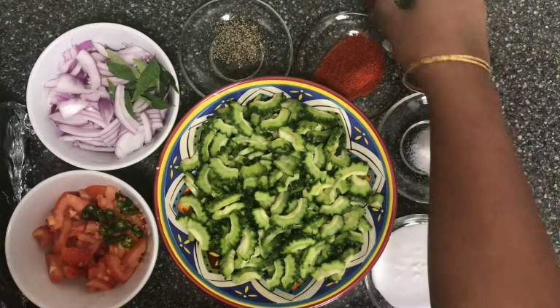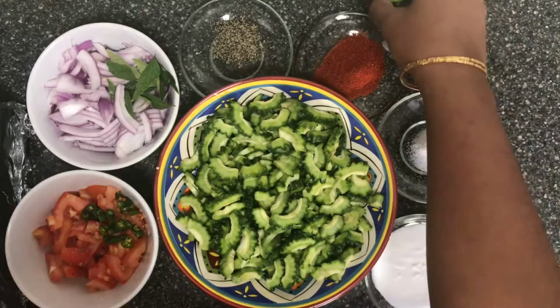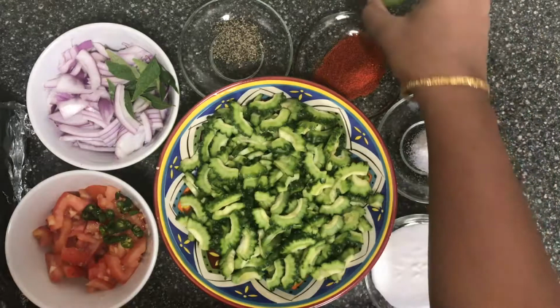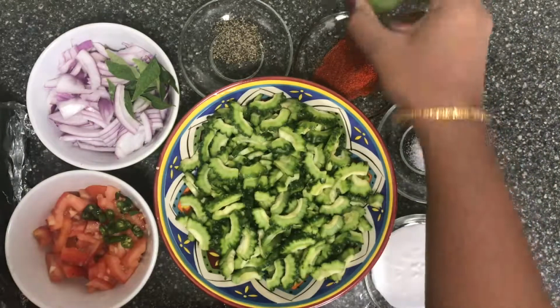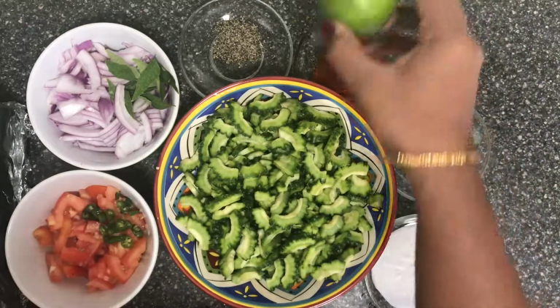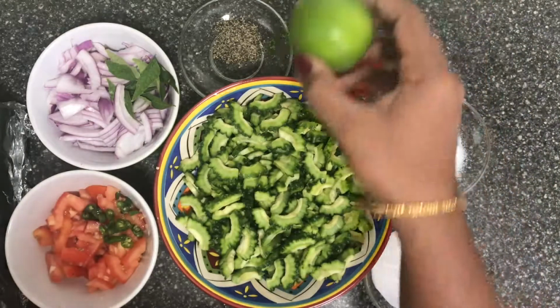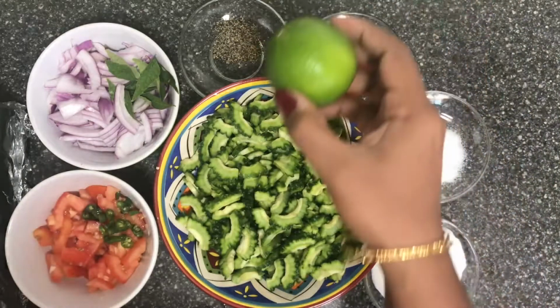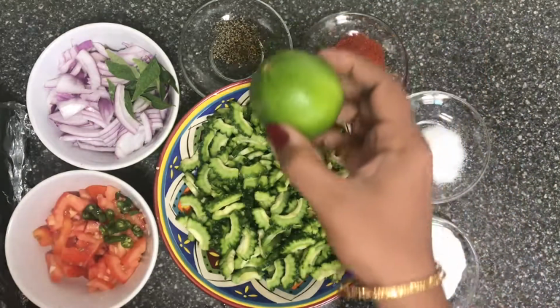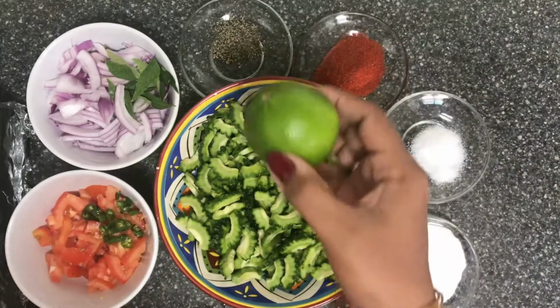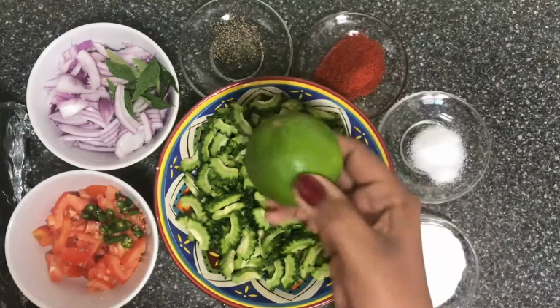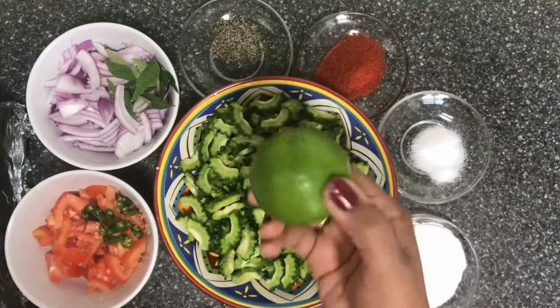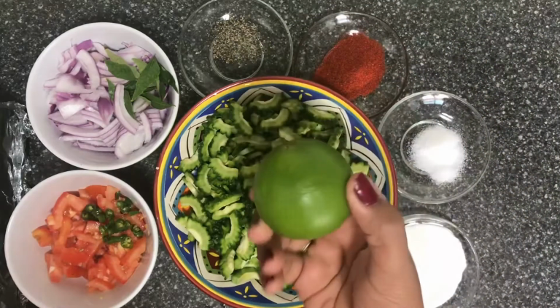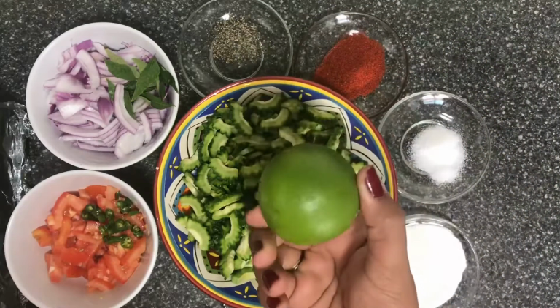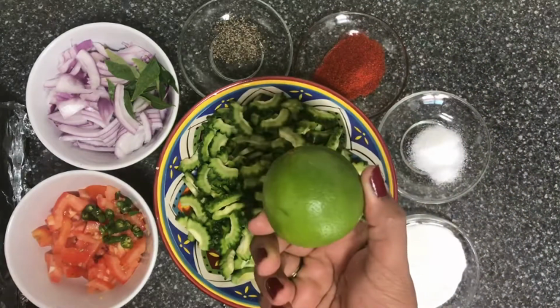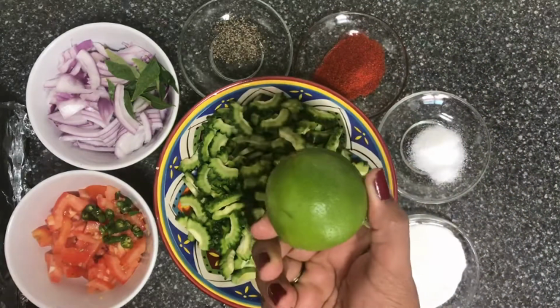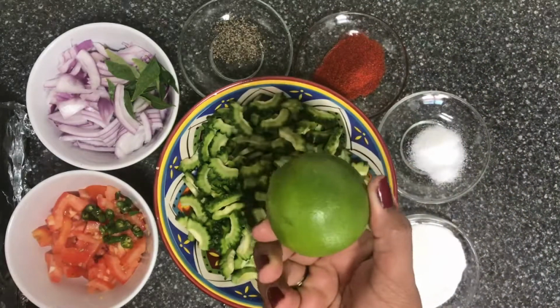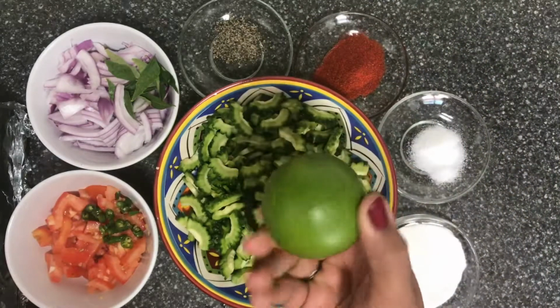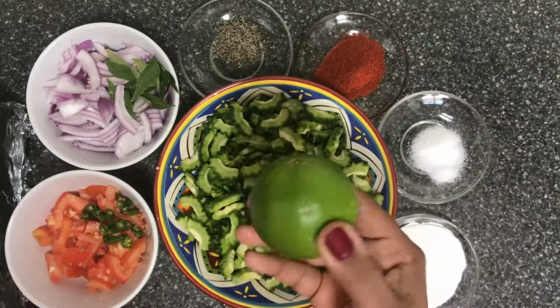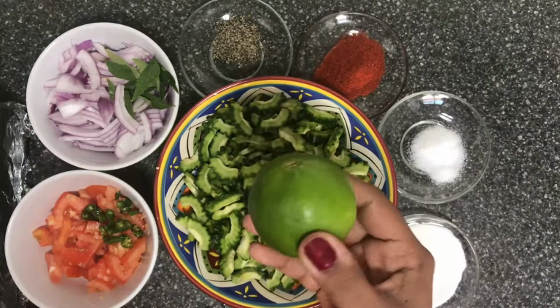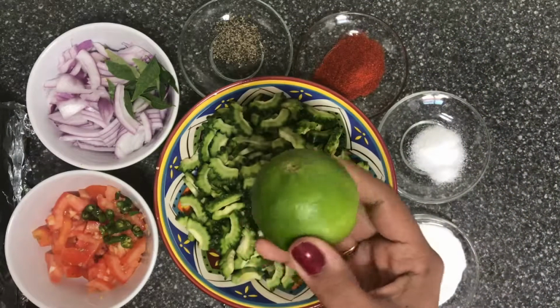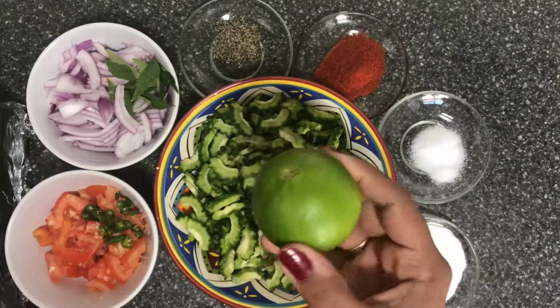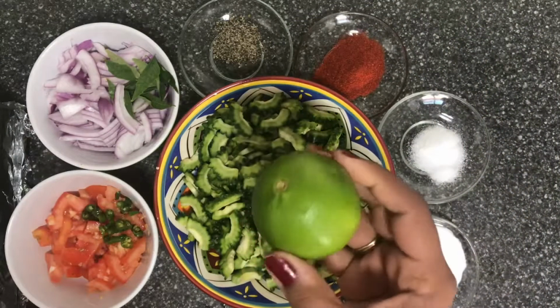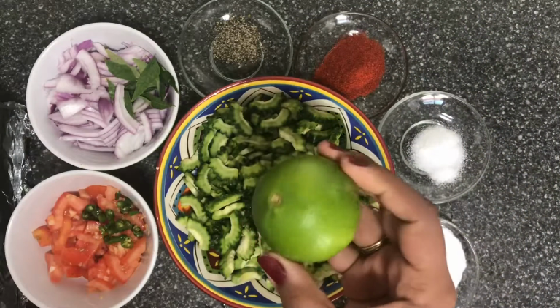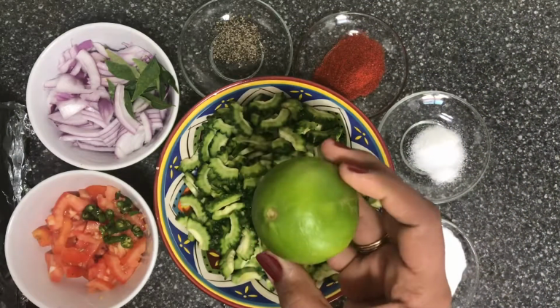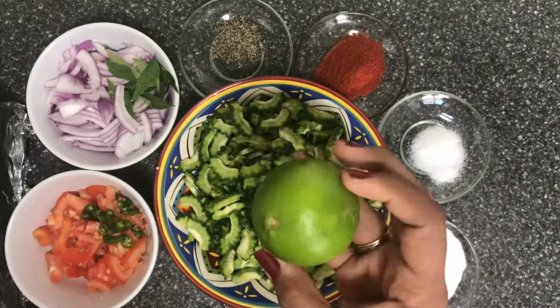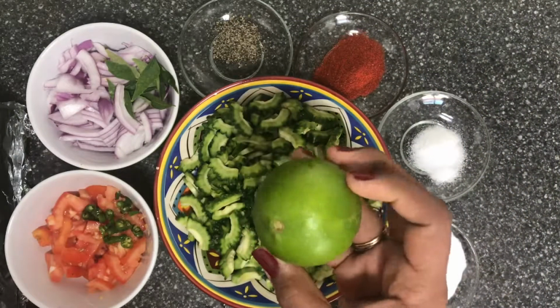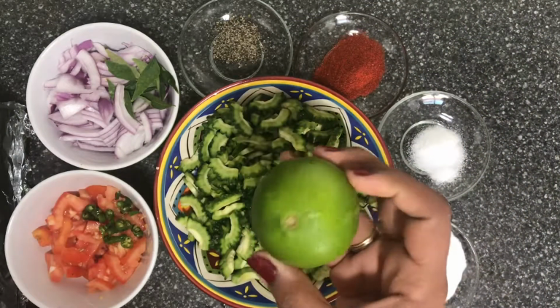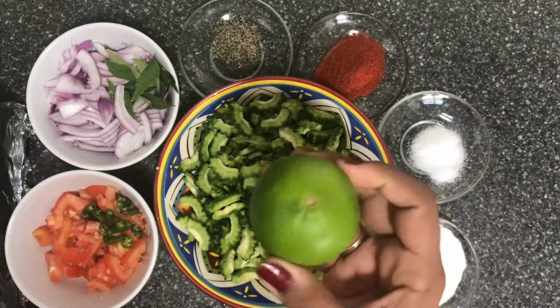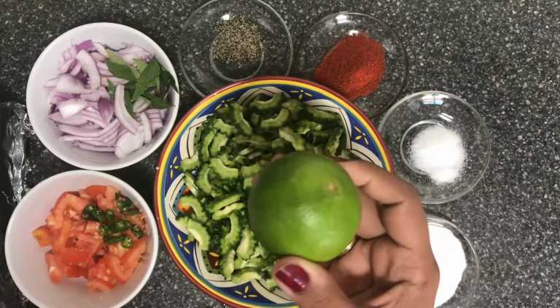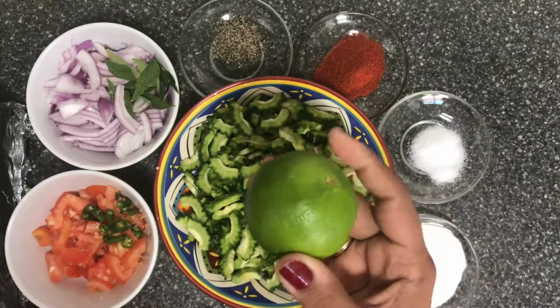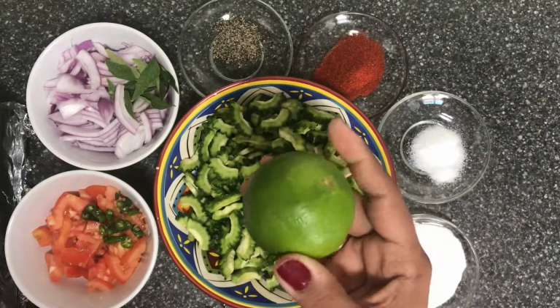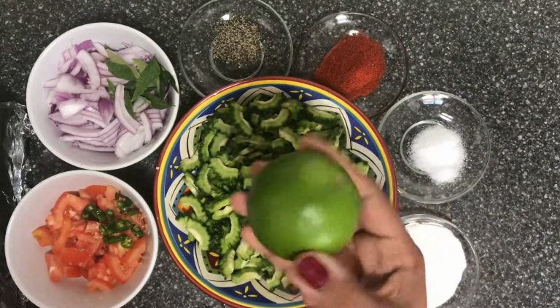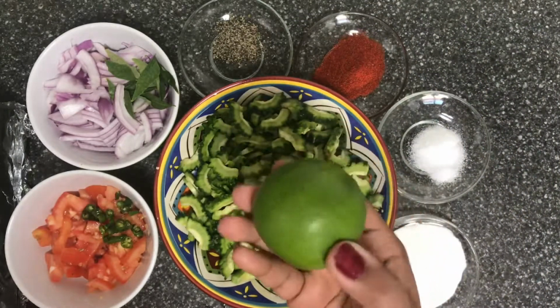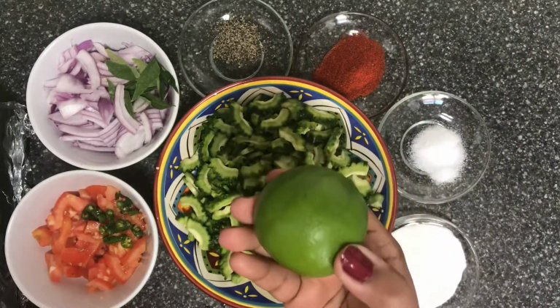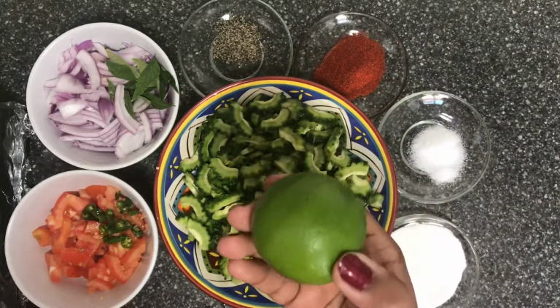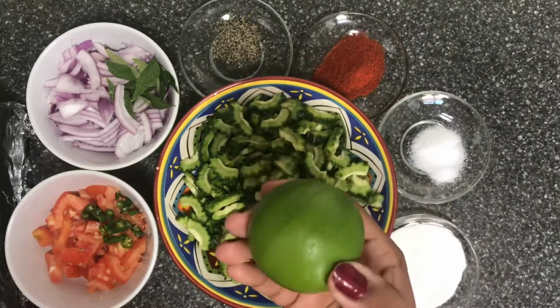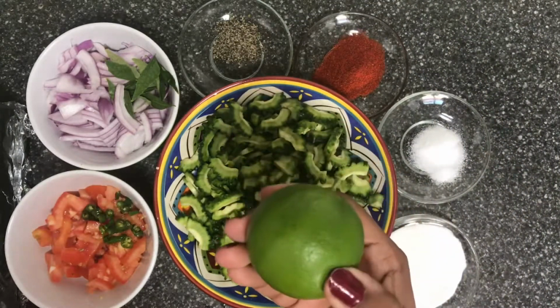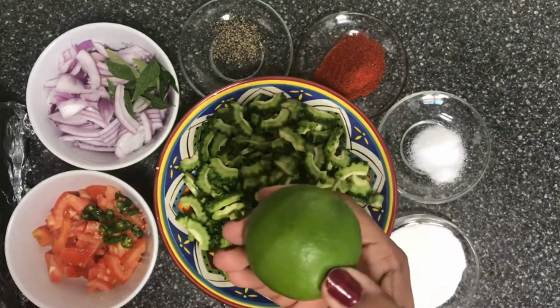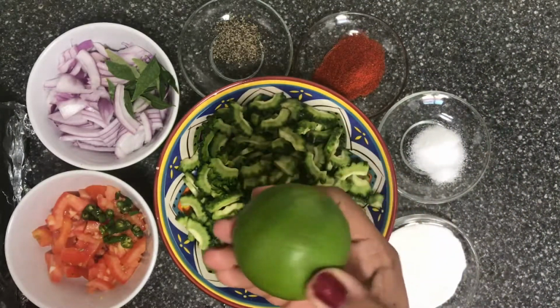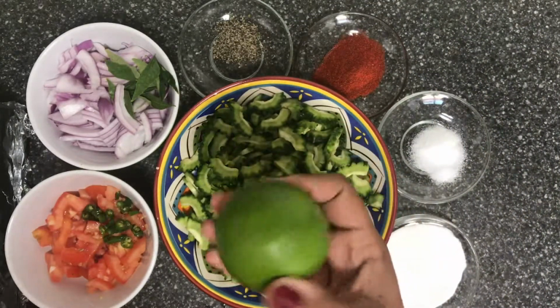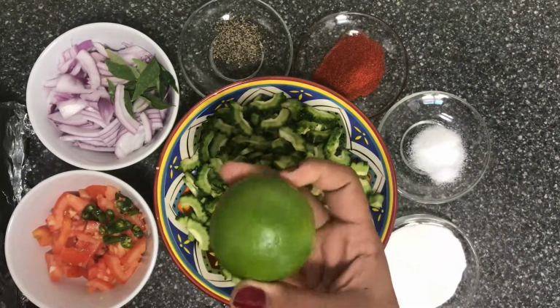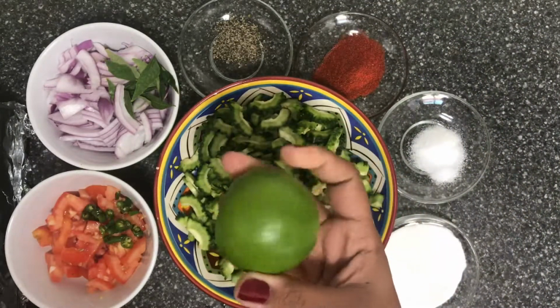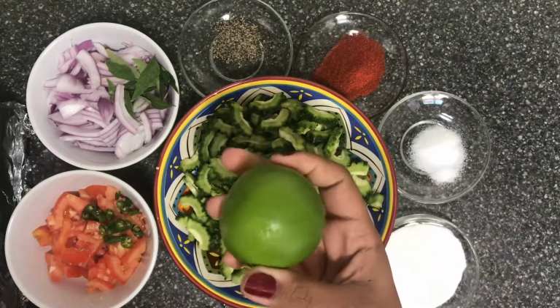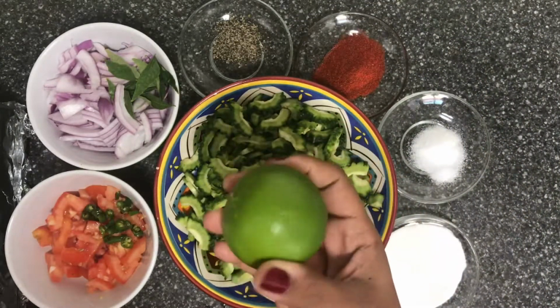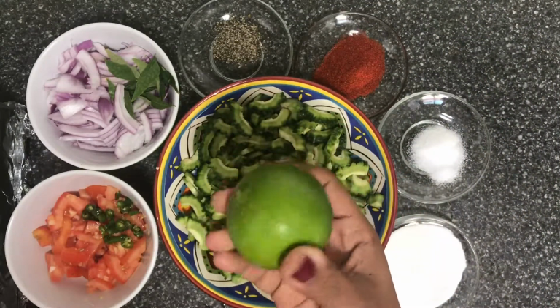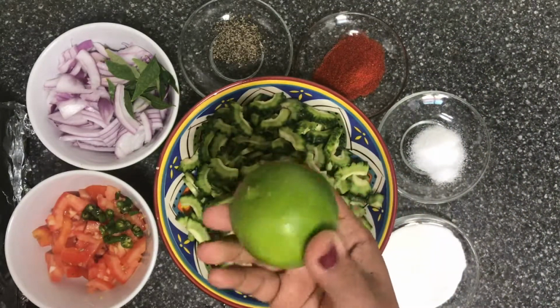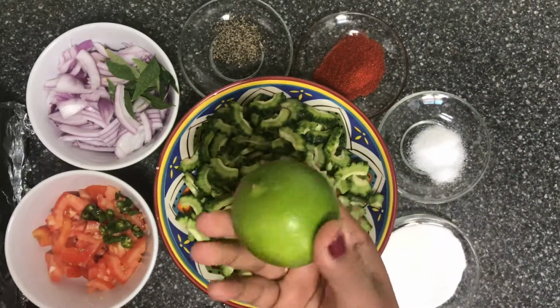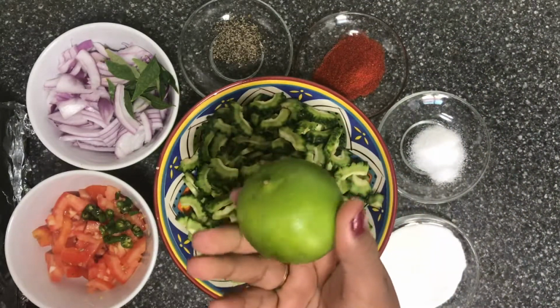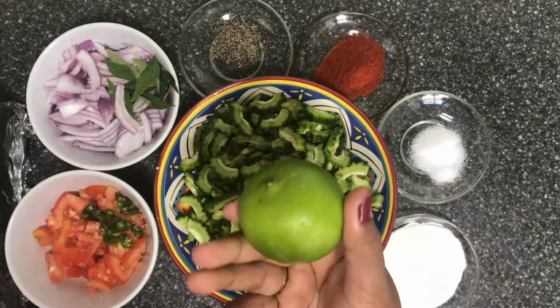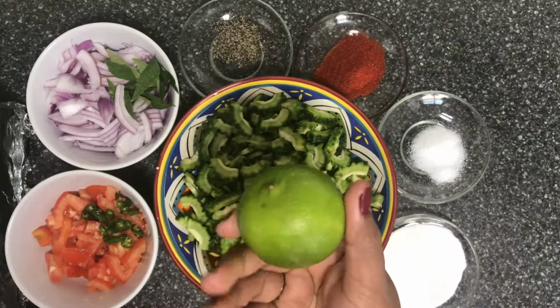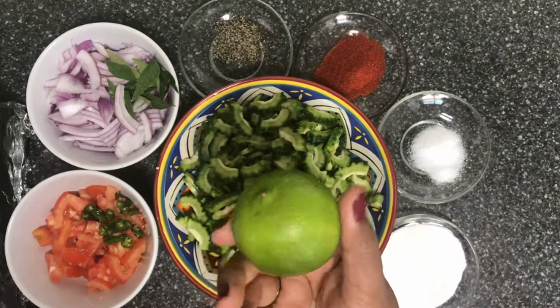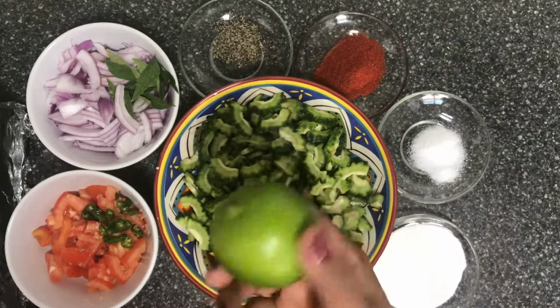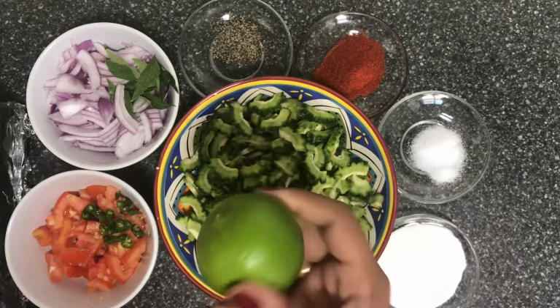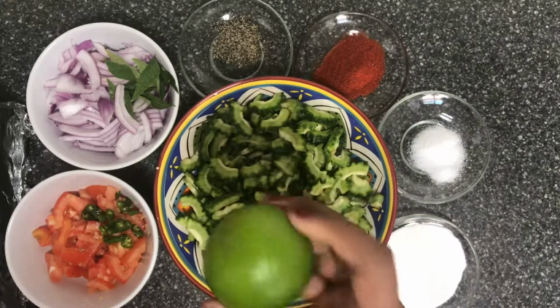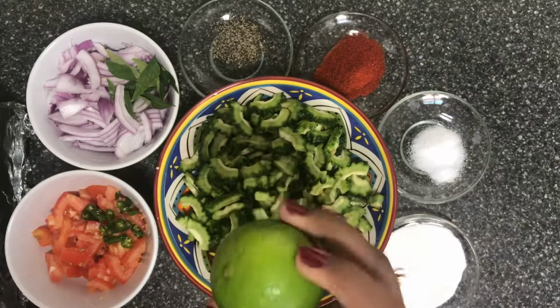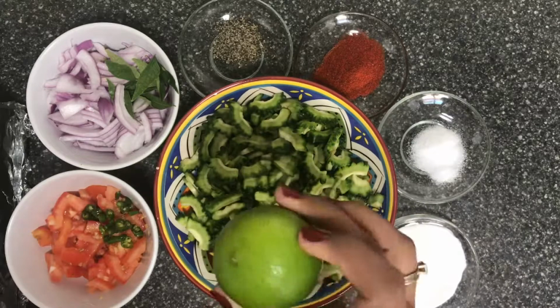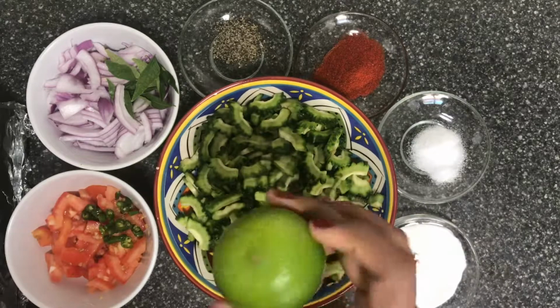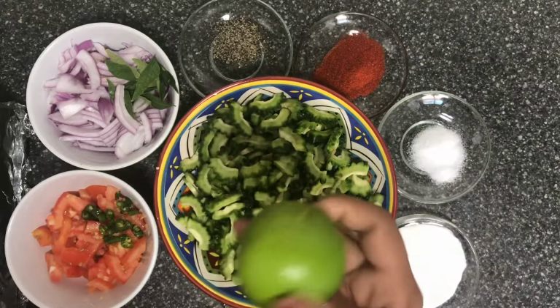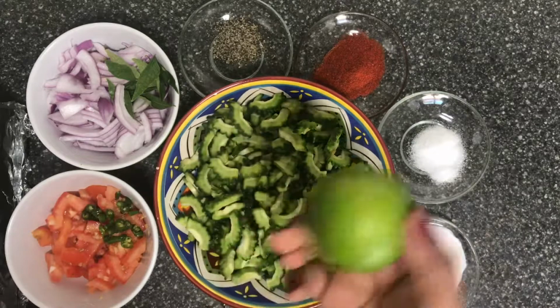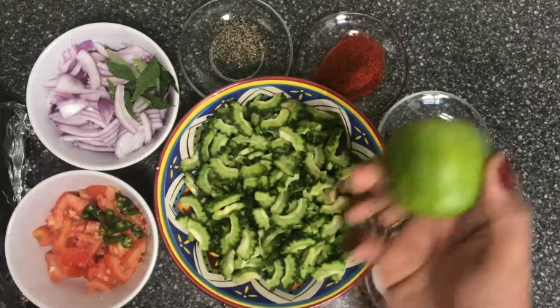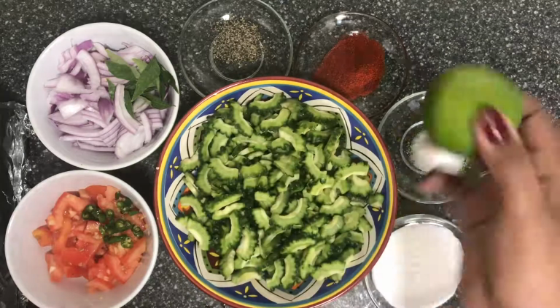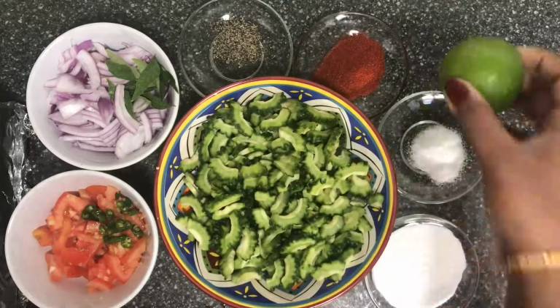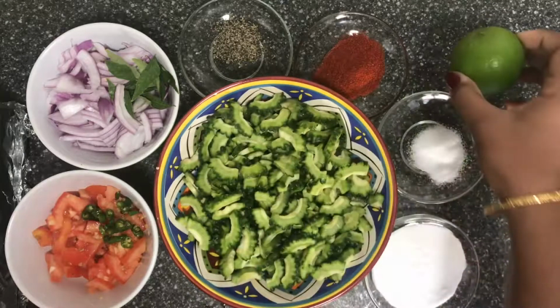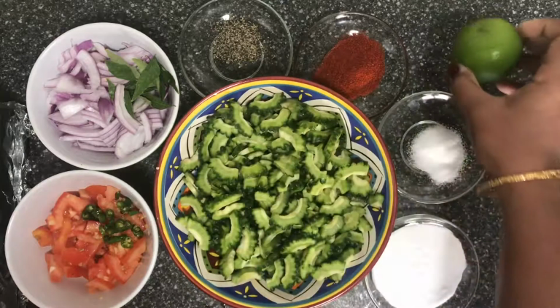Add half a lemon, then a little more lemon. Now we are going to add a little lemon — this is the way we will see.